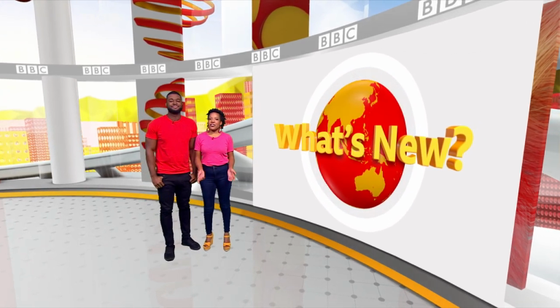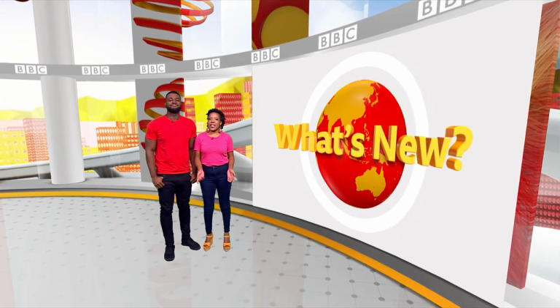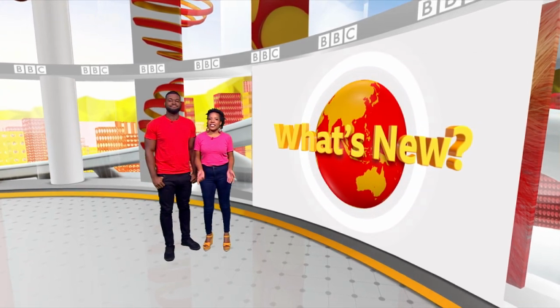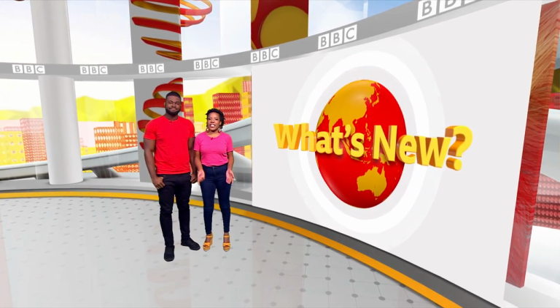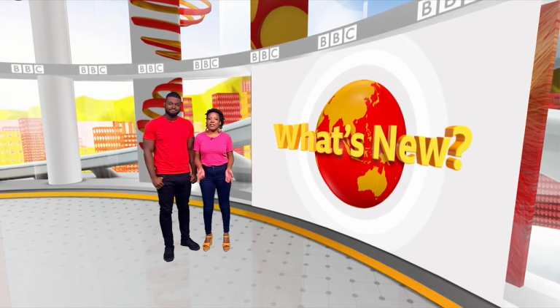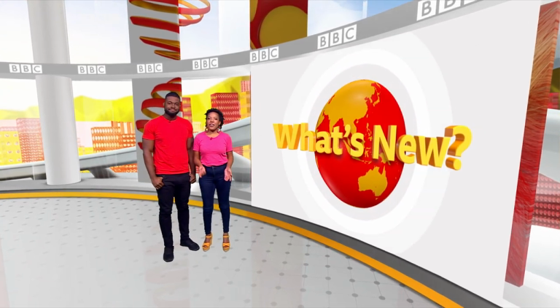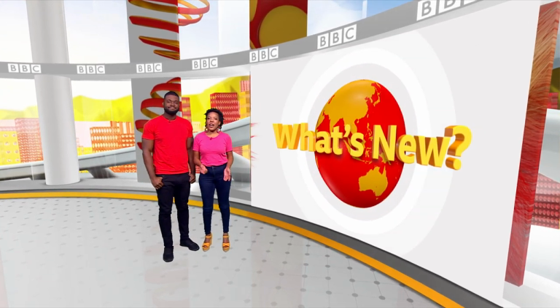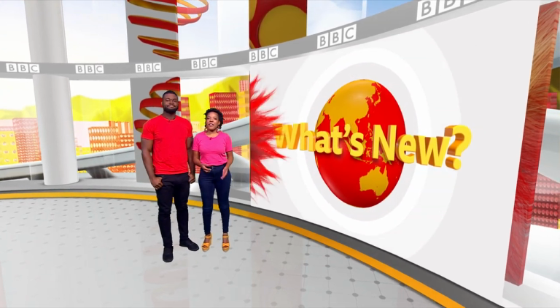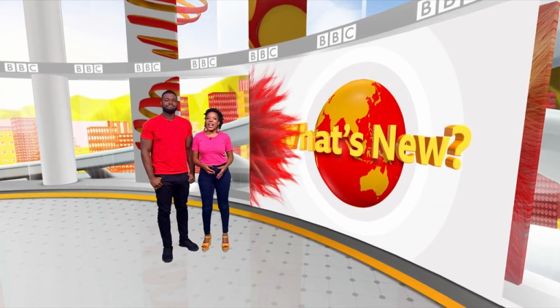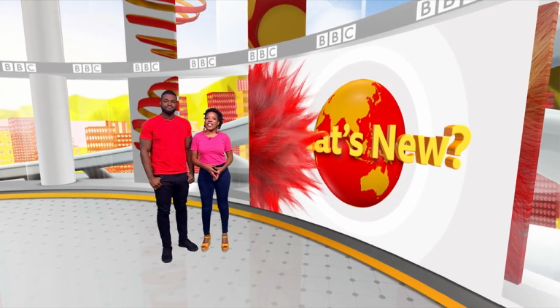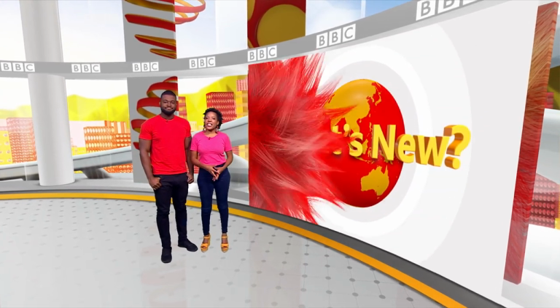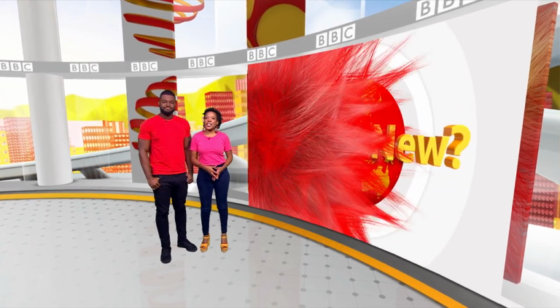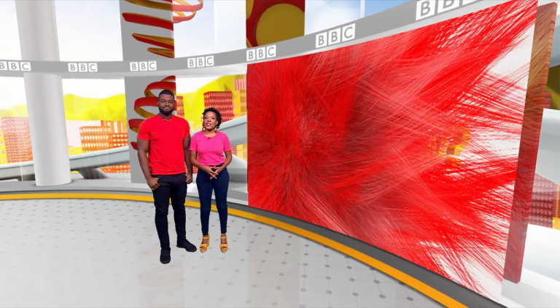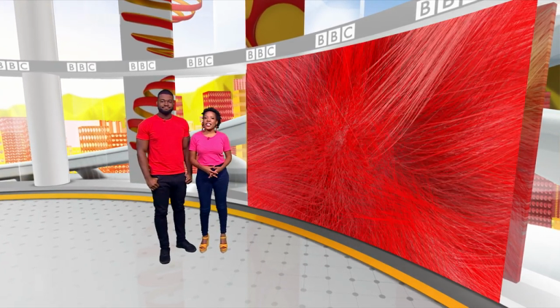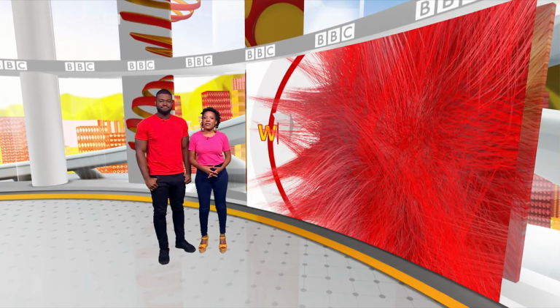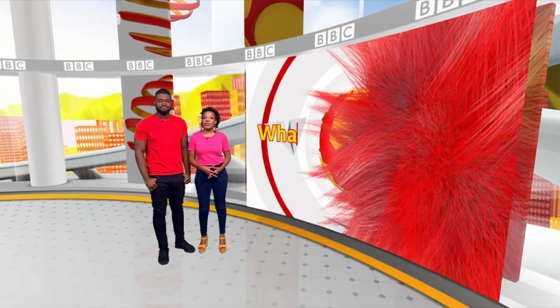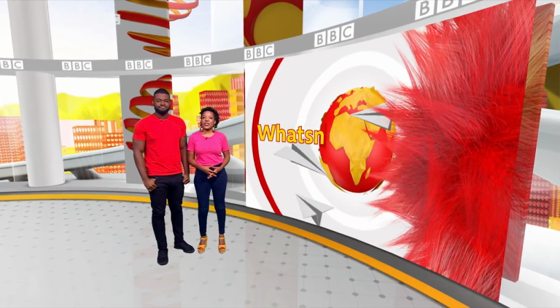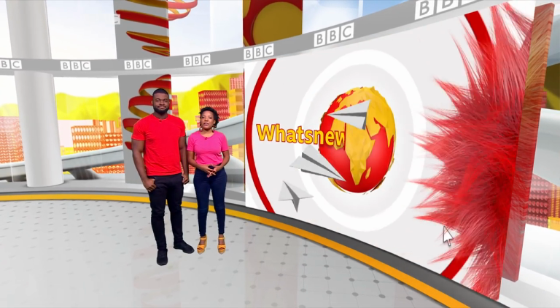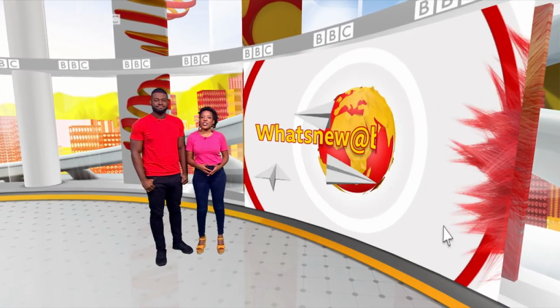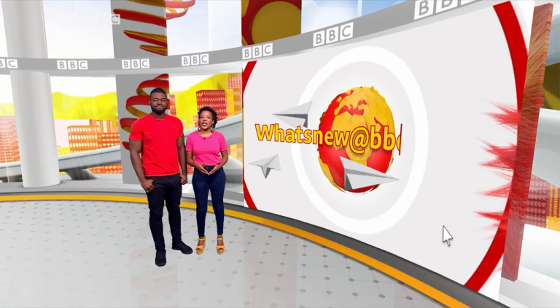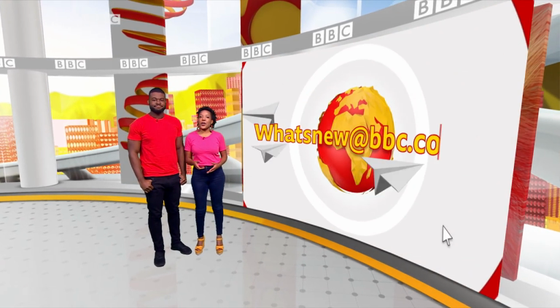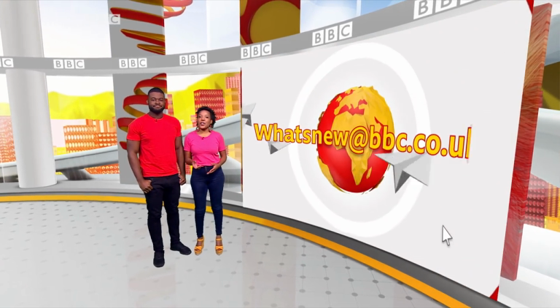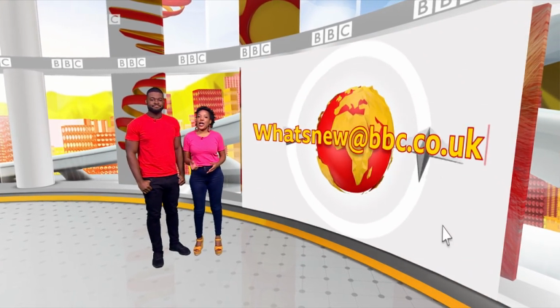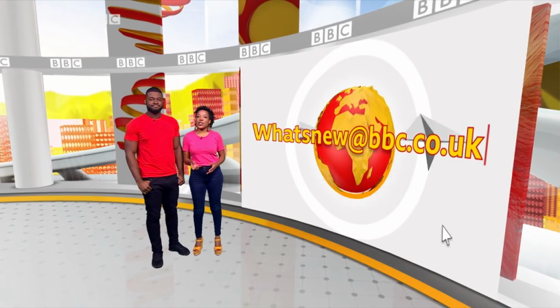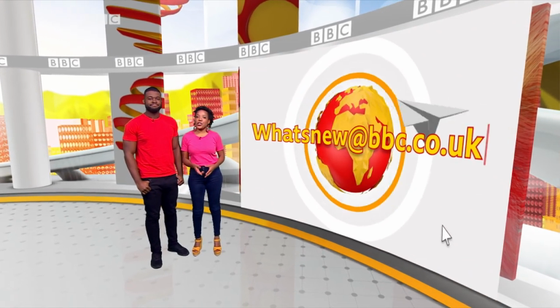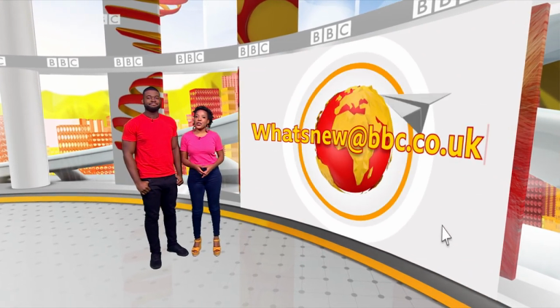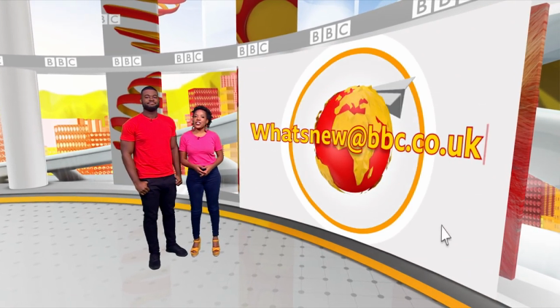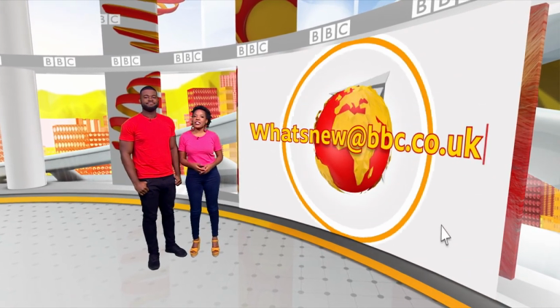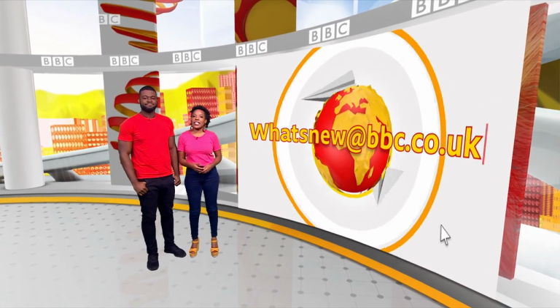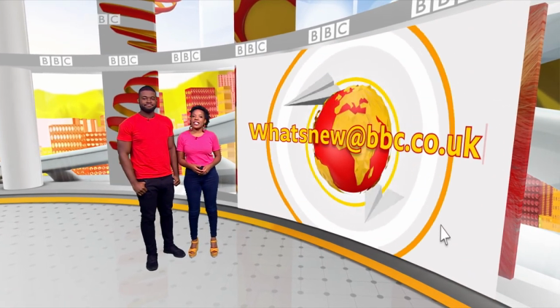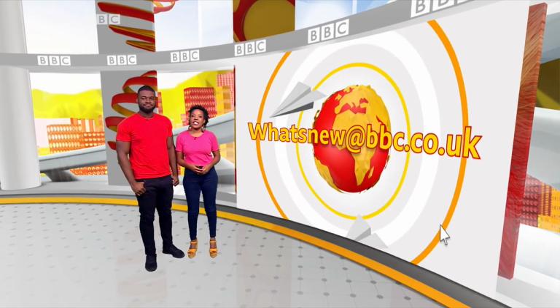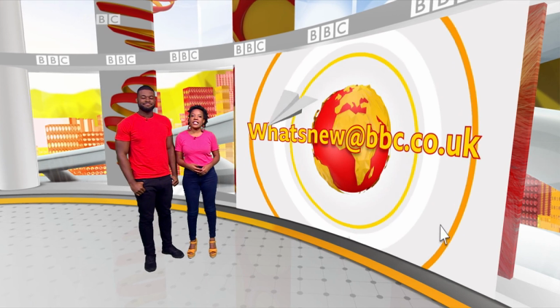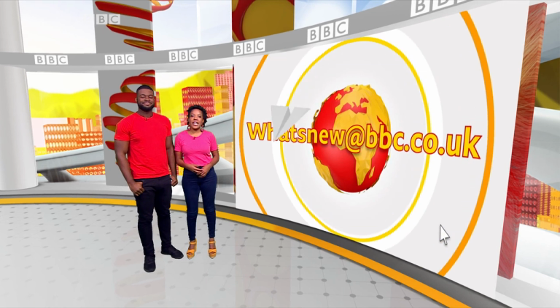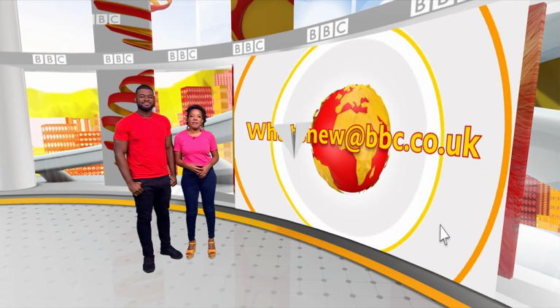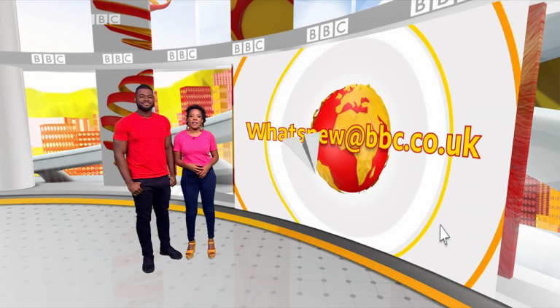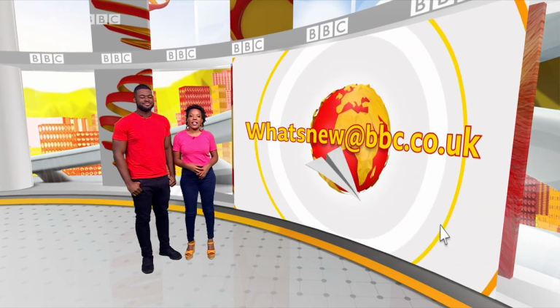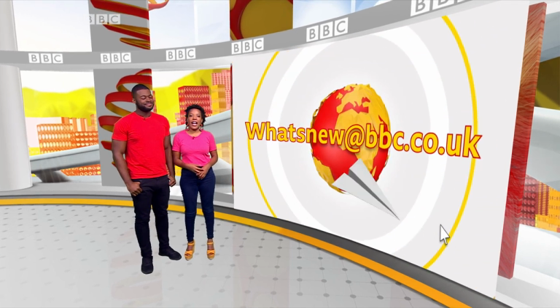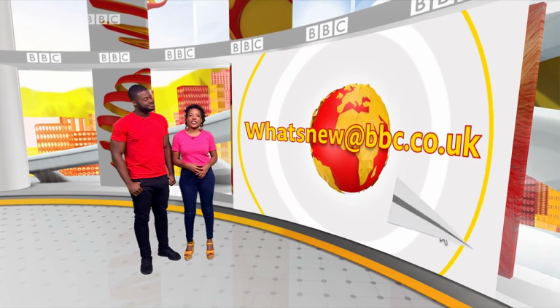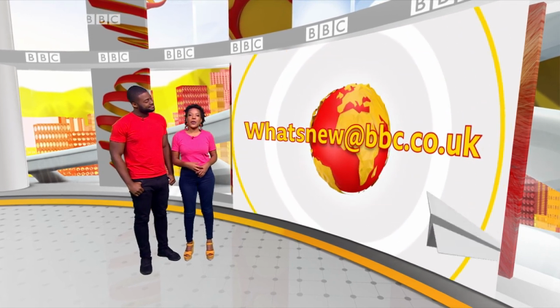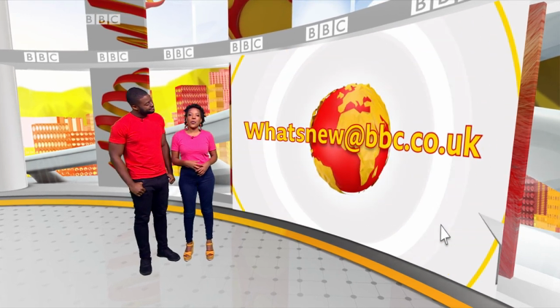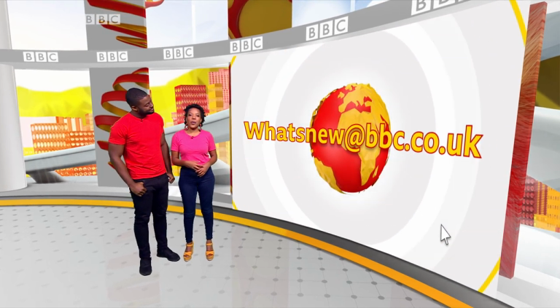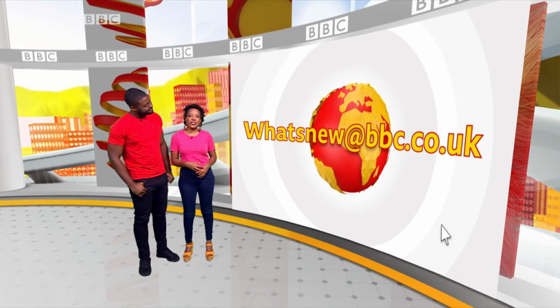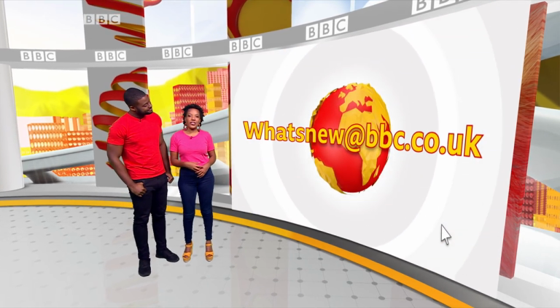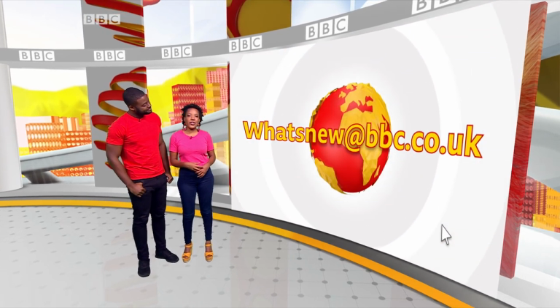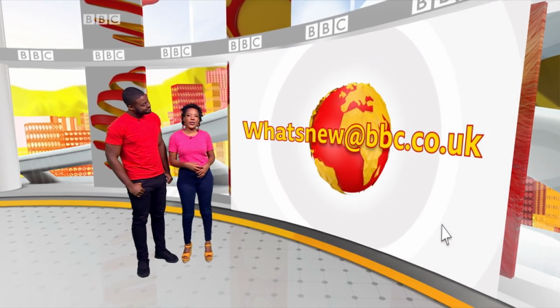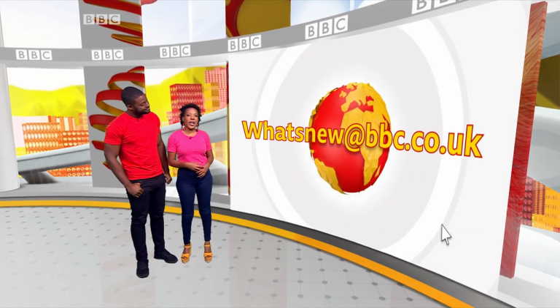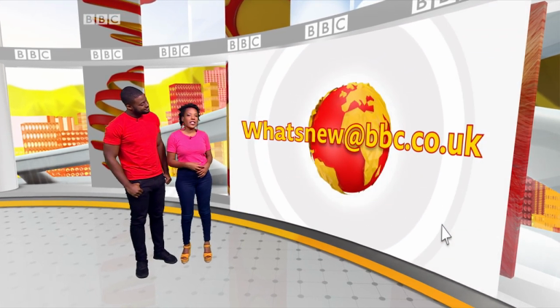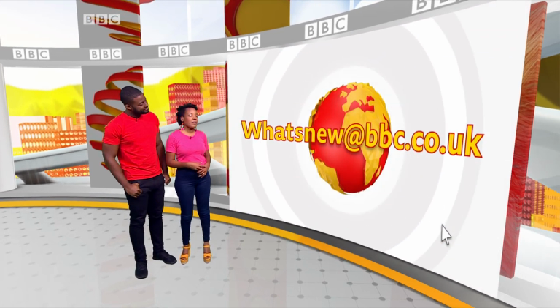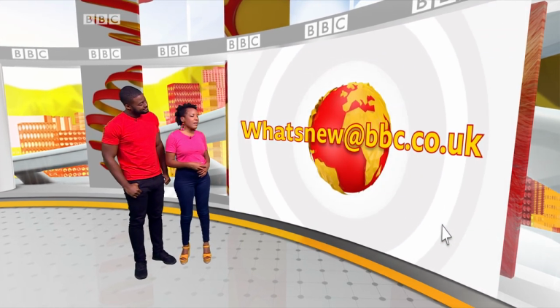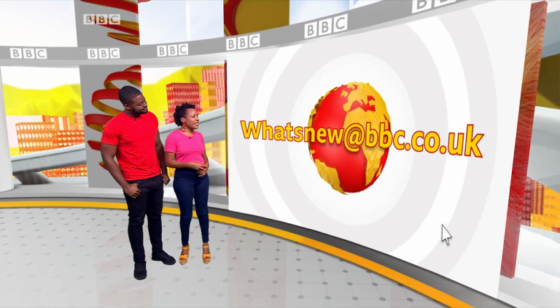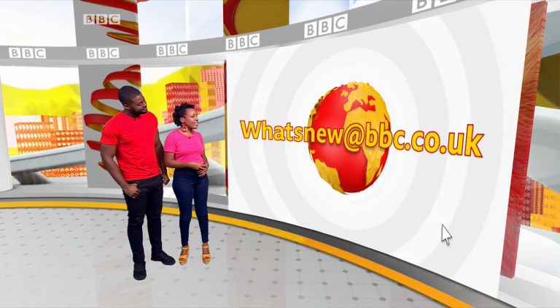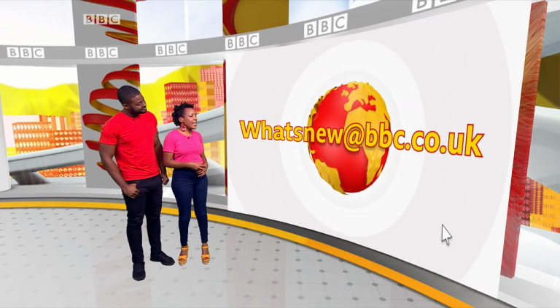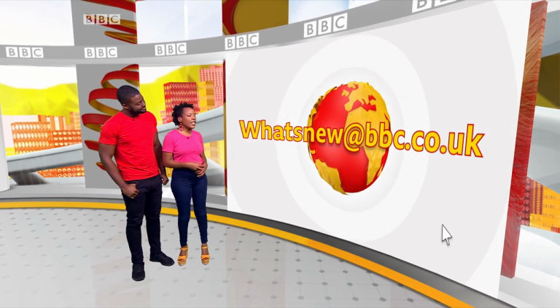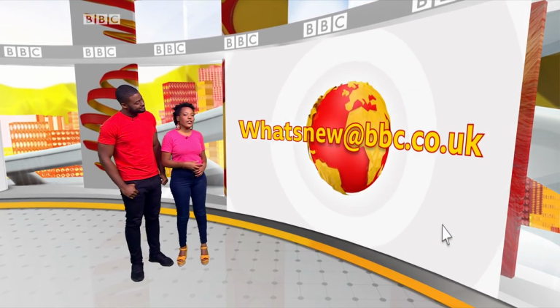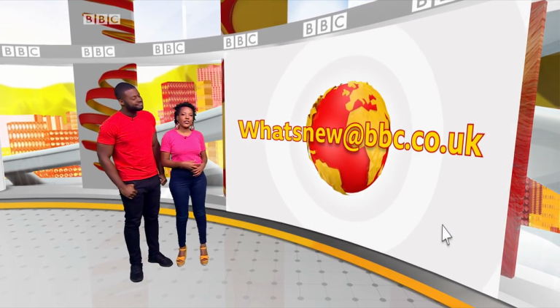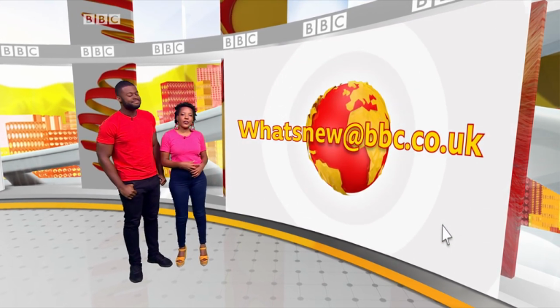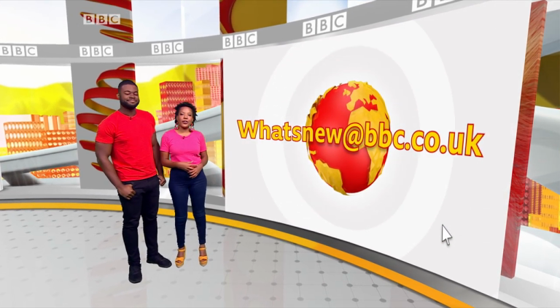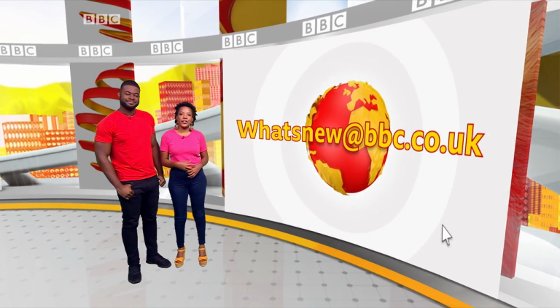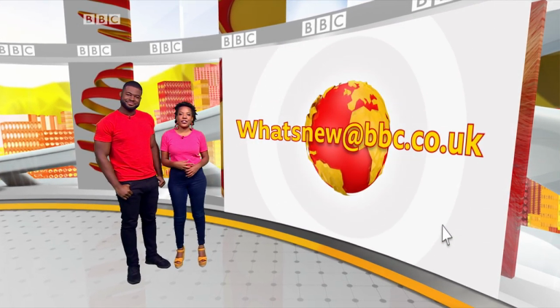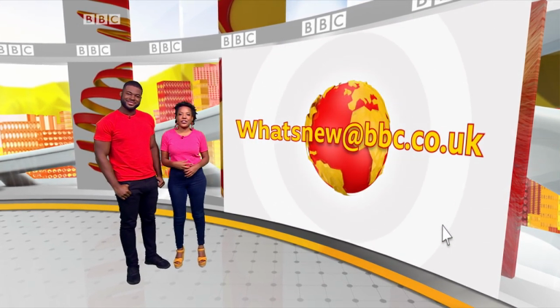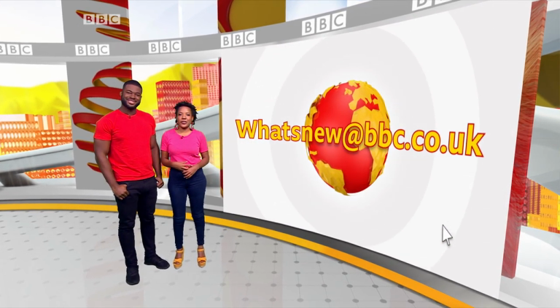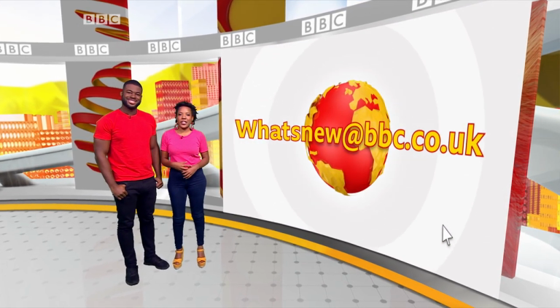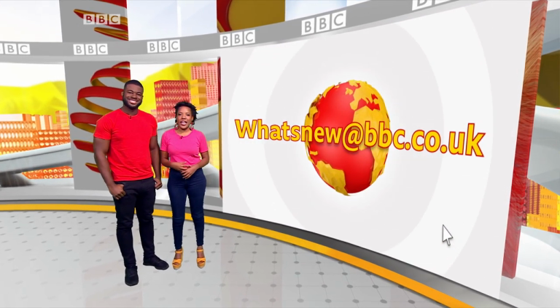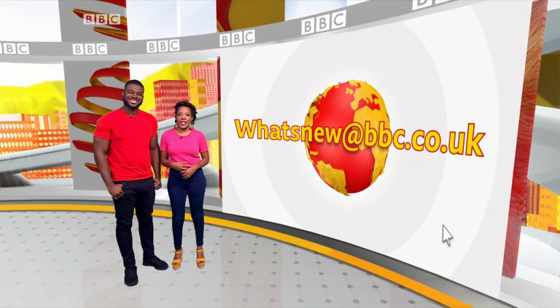If you have anything you think we should feature on our show, just send us an email at whatsnew@bbc.co.uk.